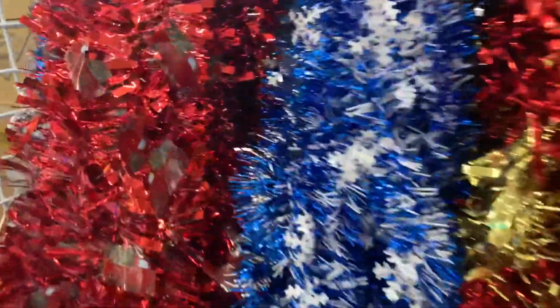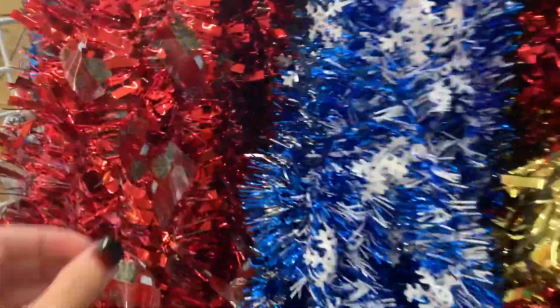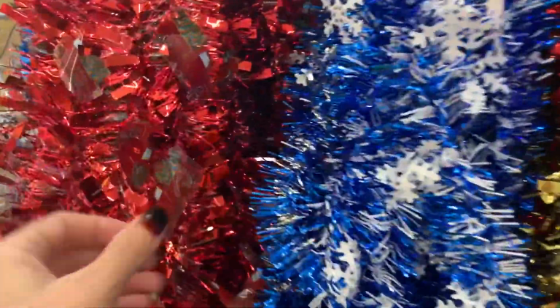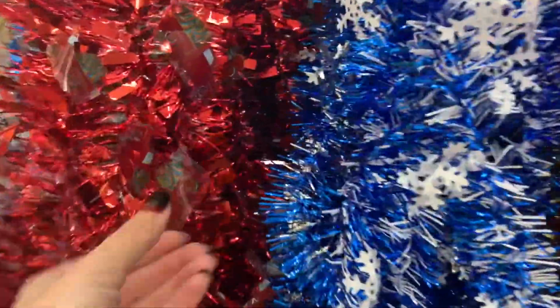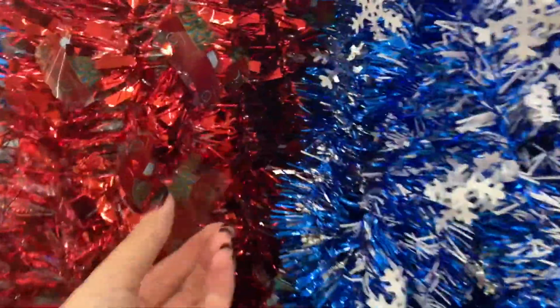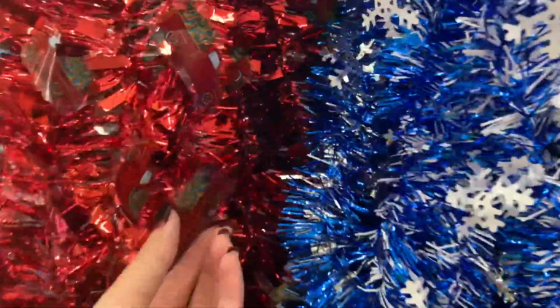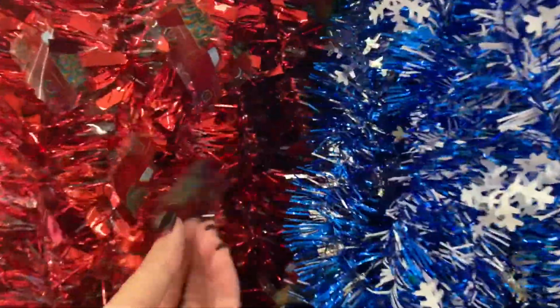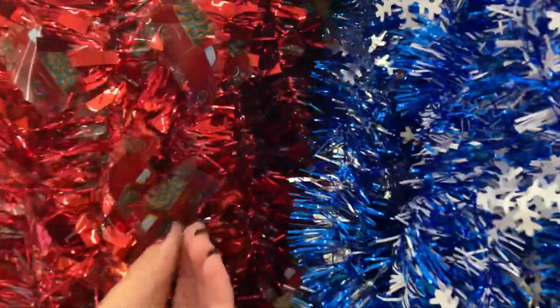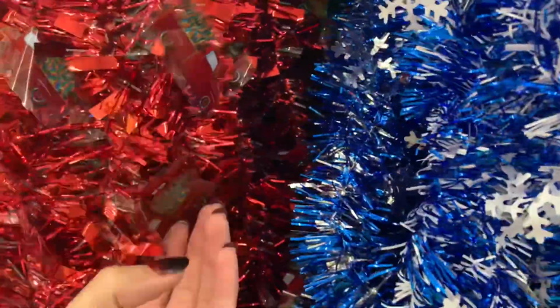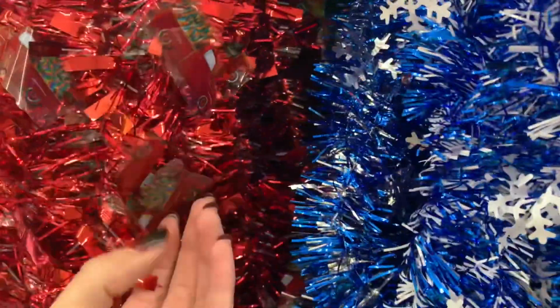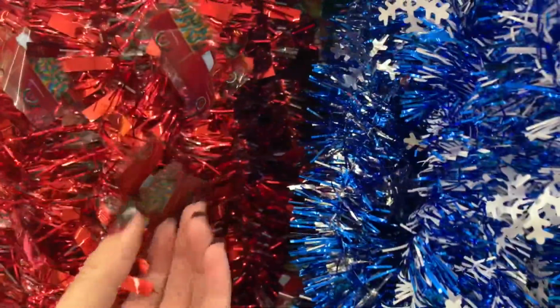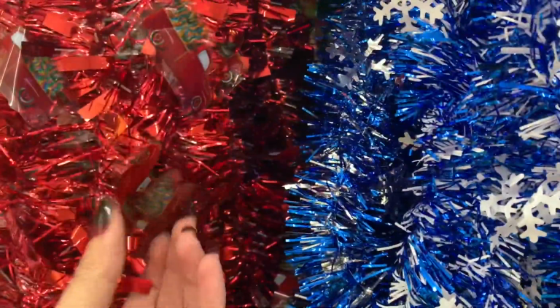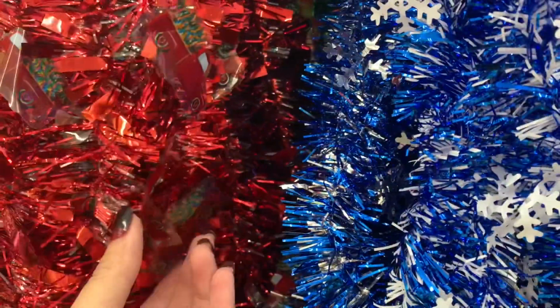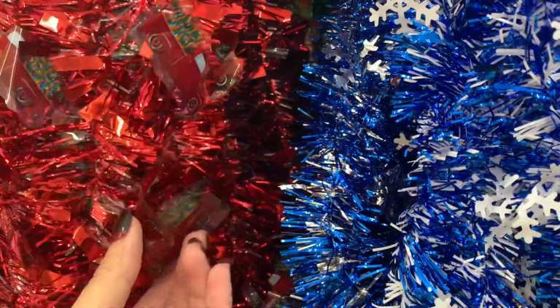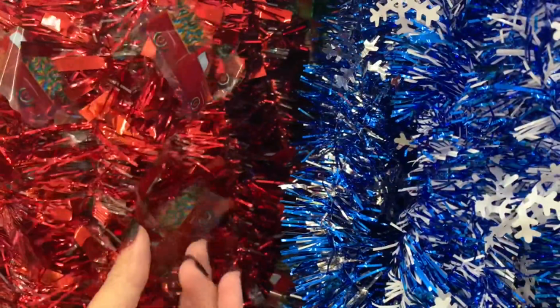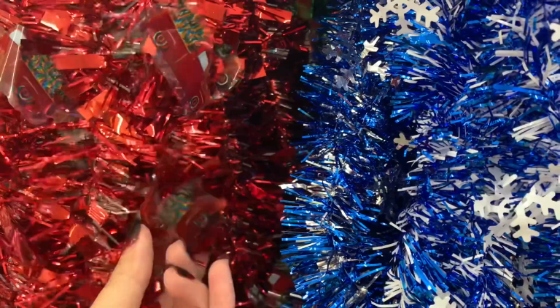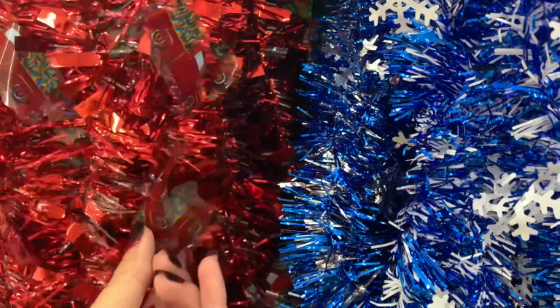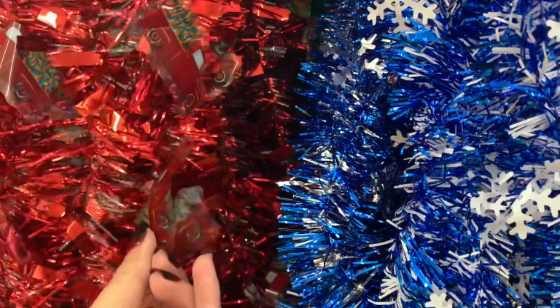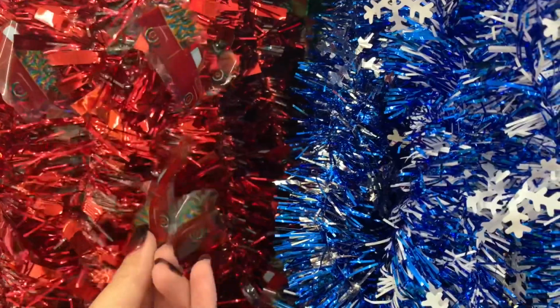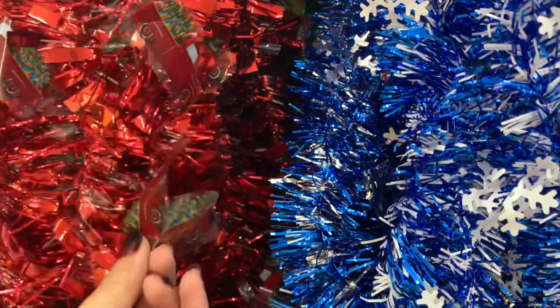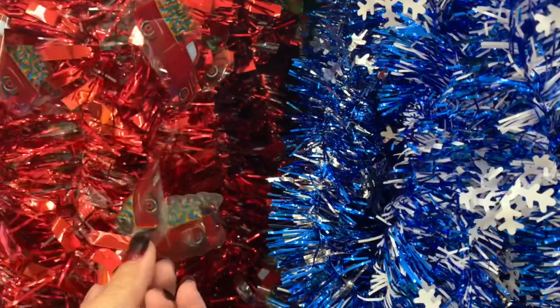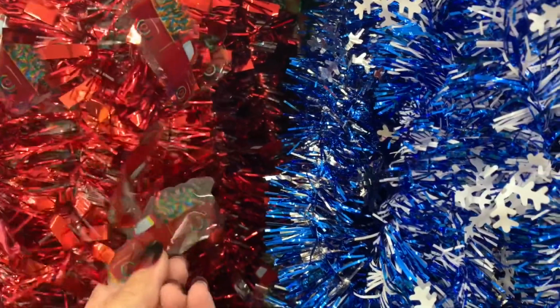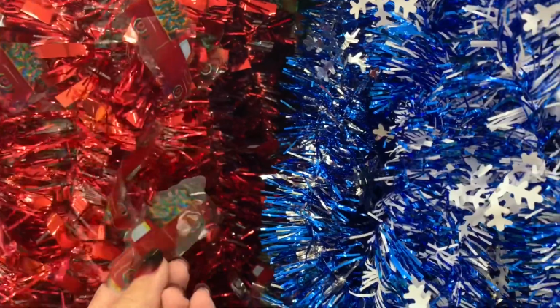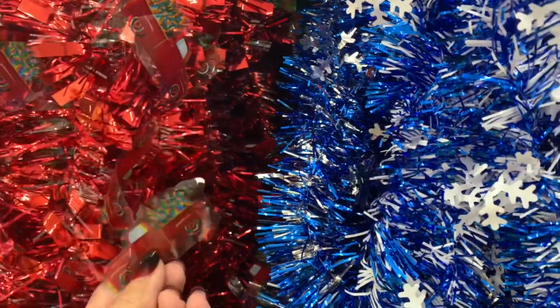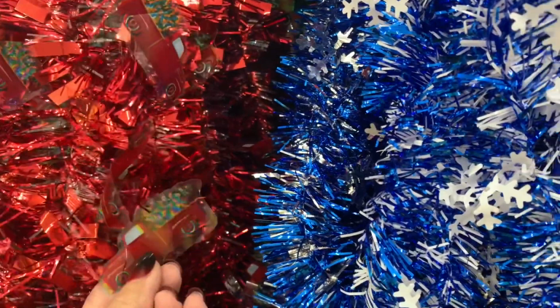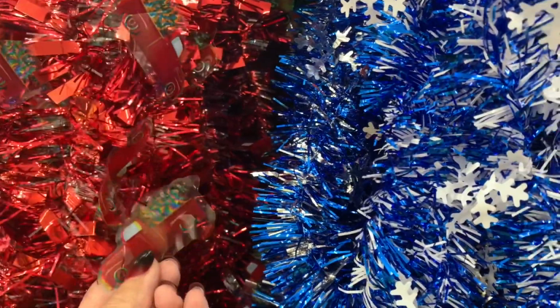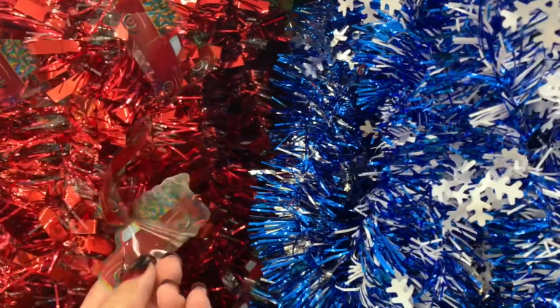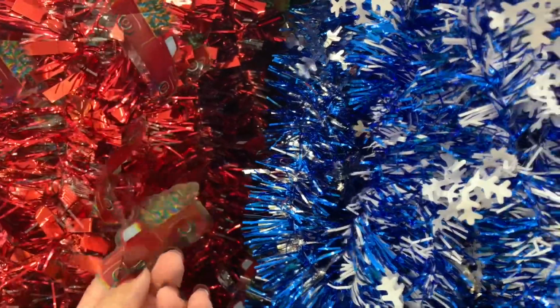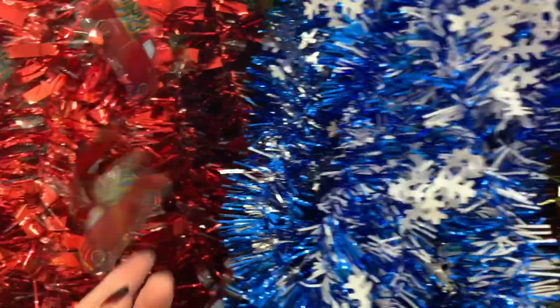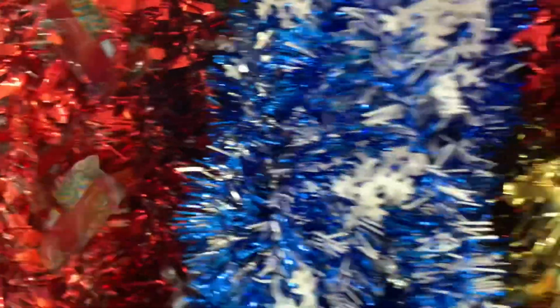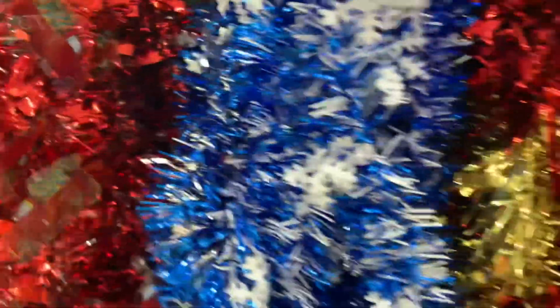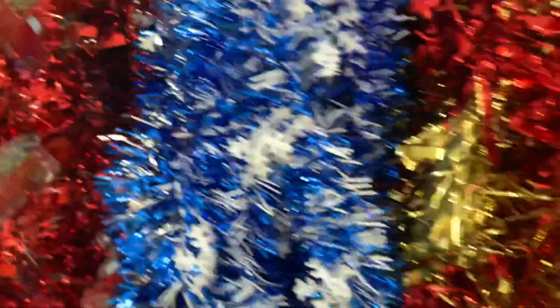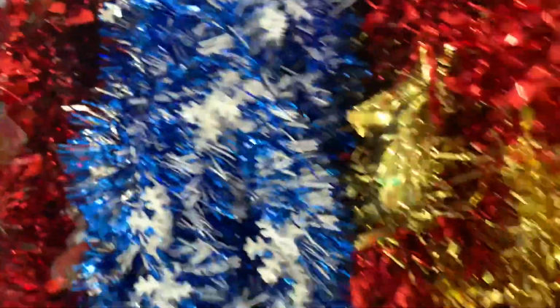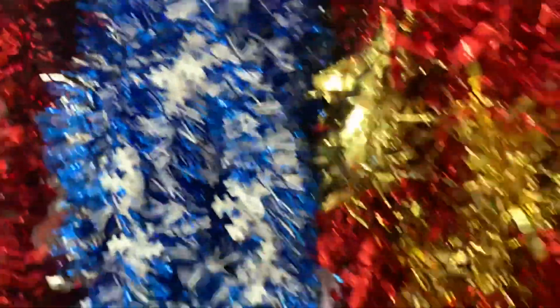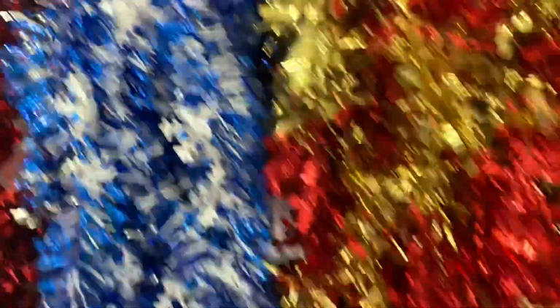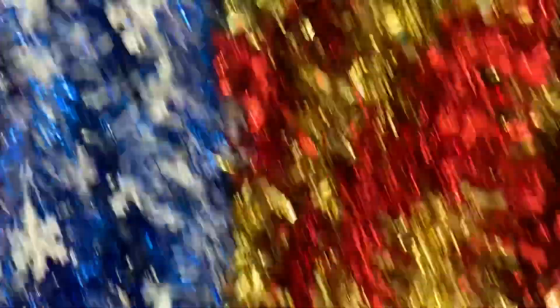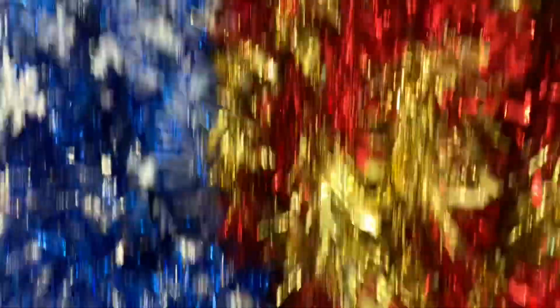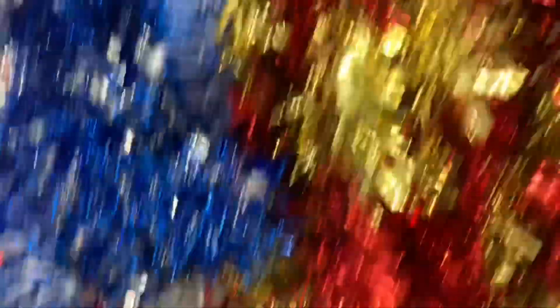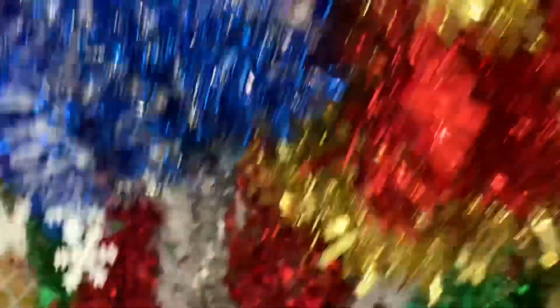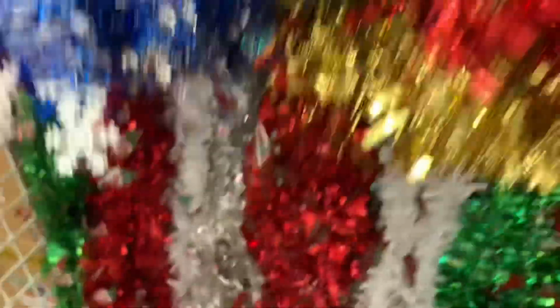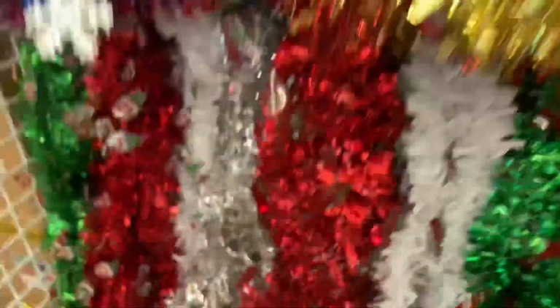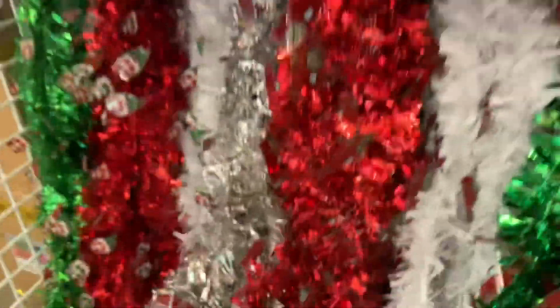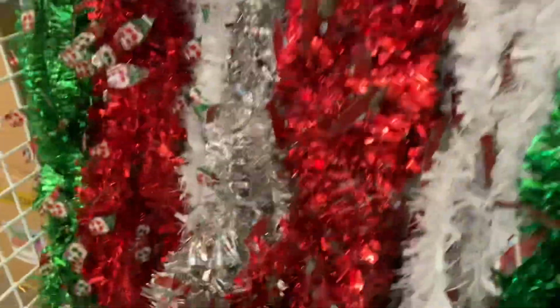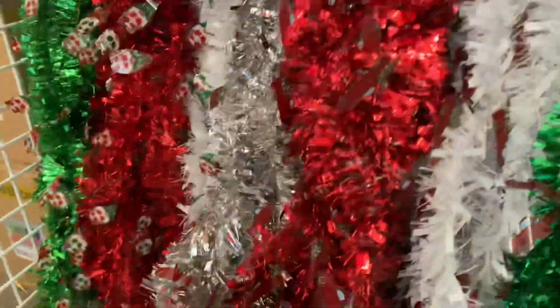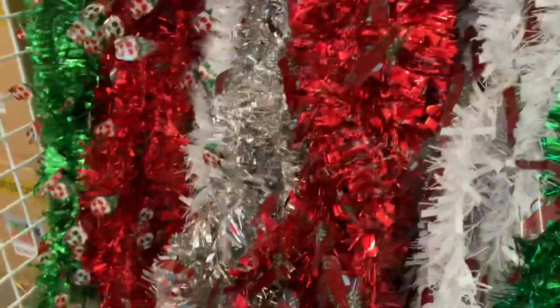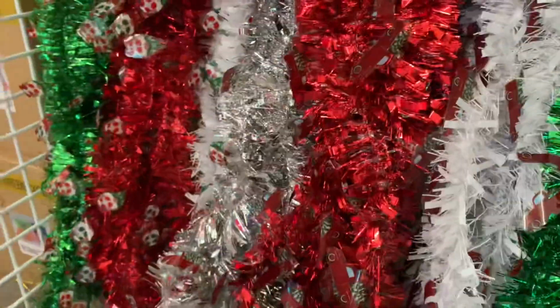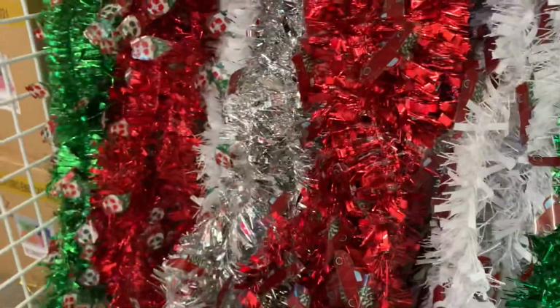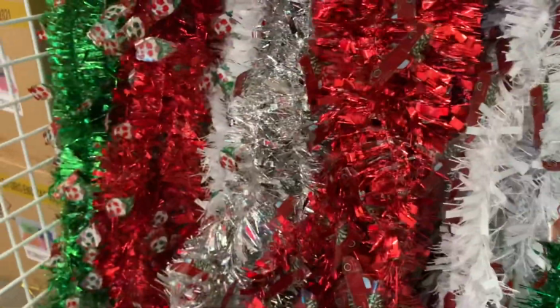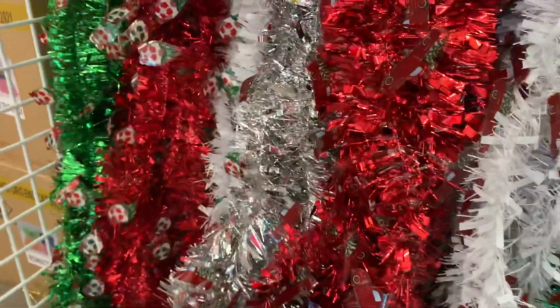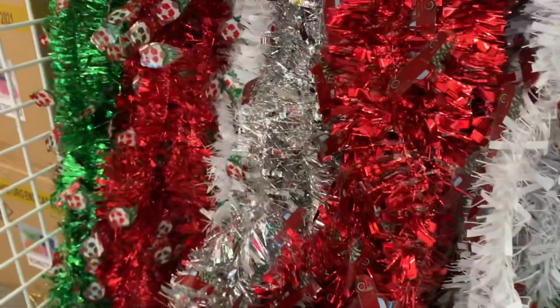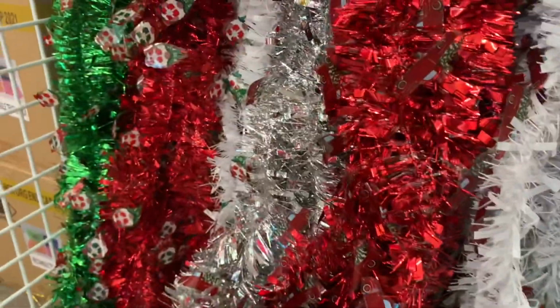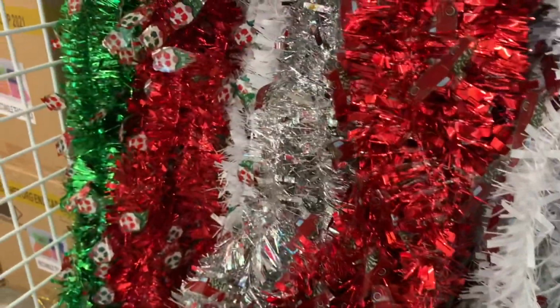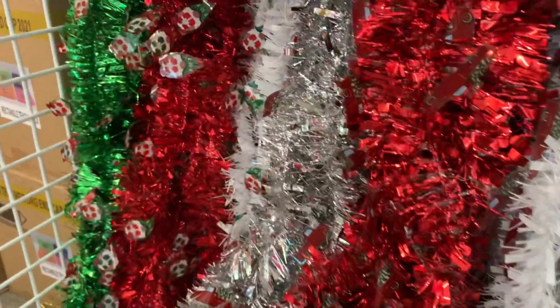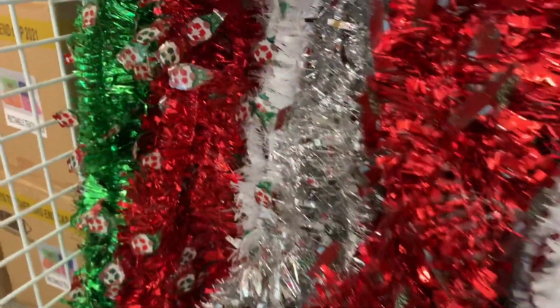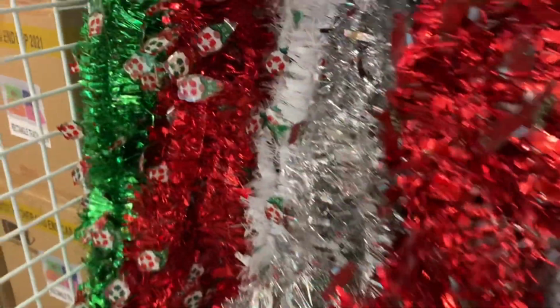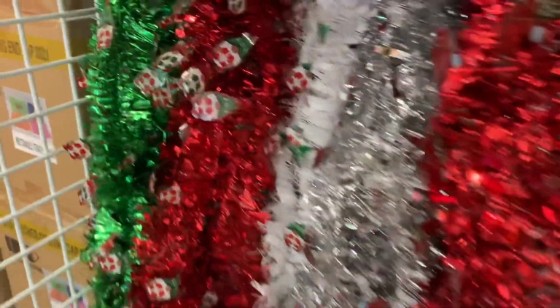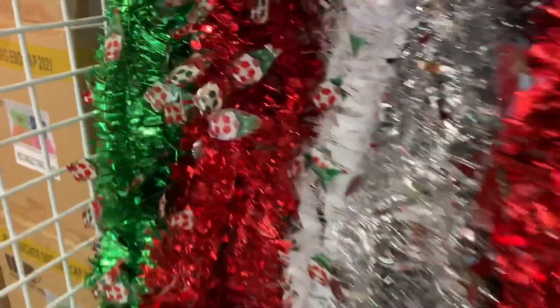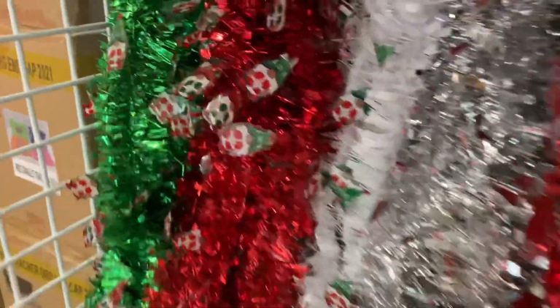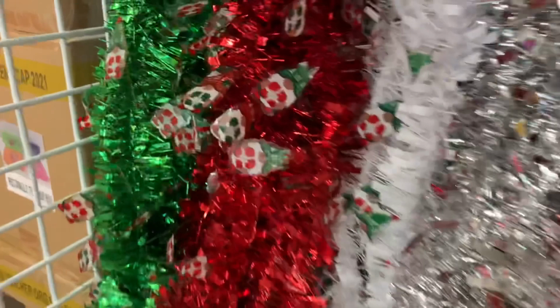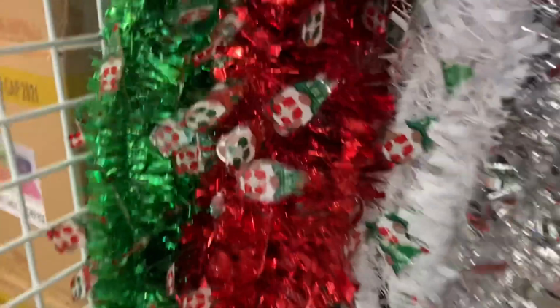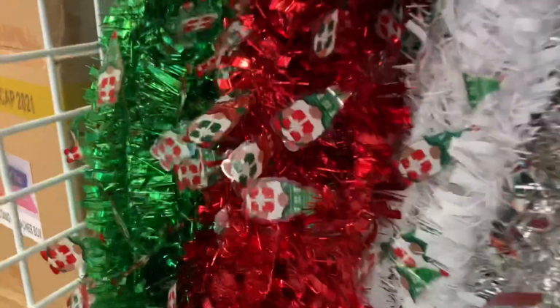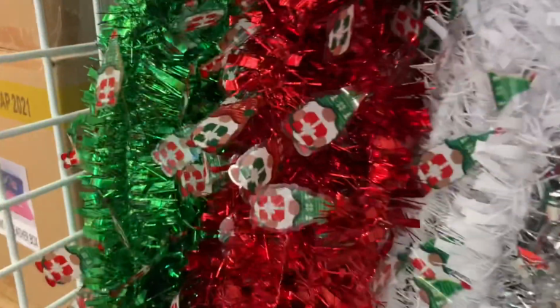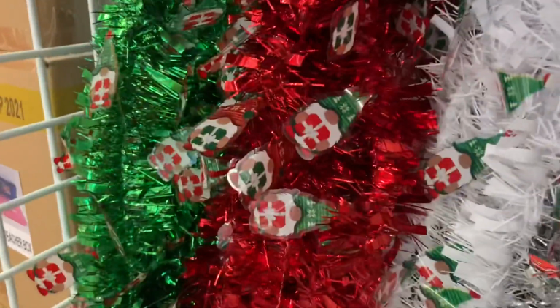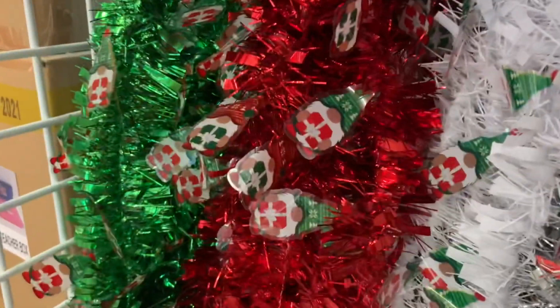This one has a red truck and tree design on it, and you have some with gnomes.